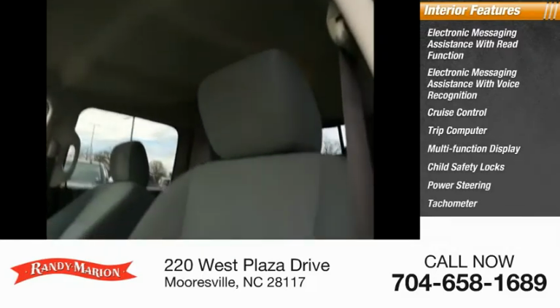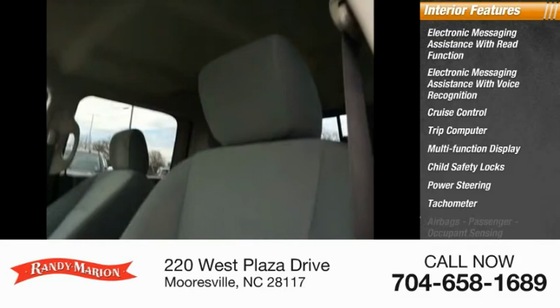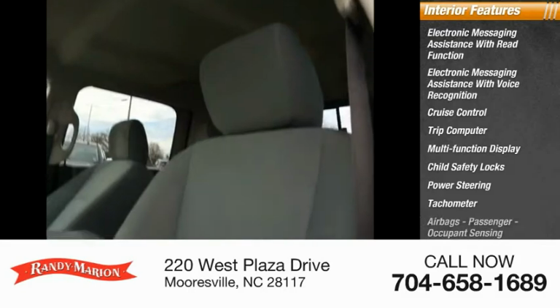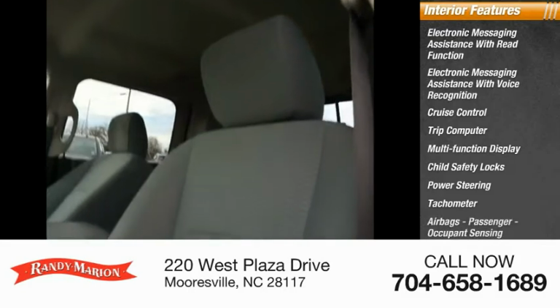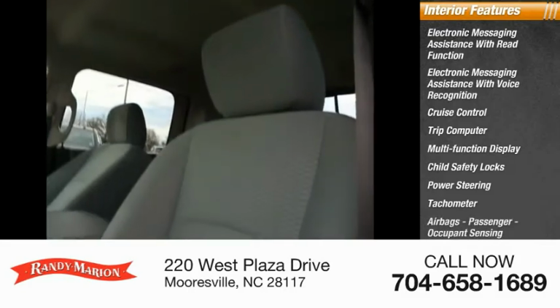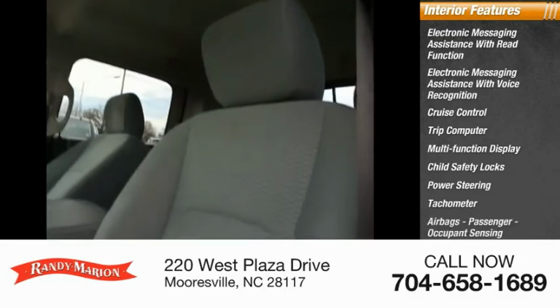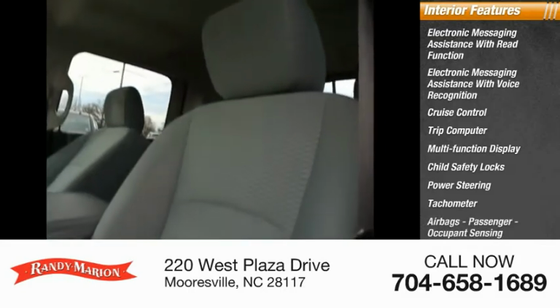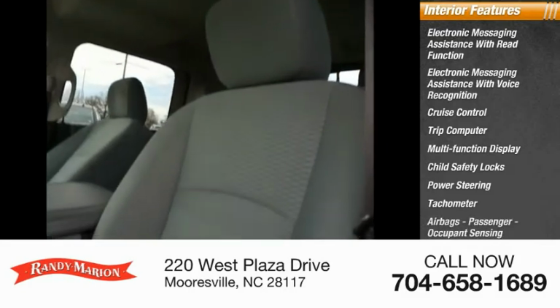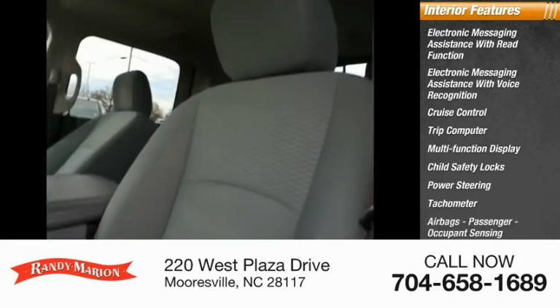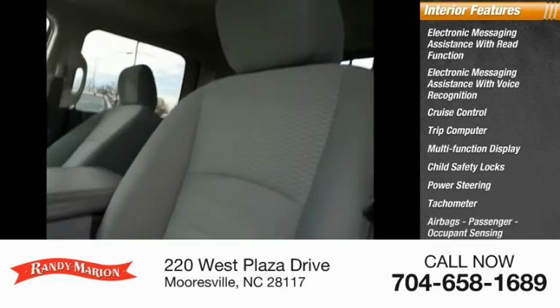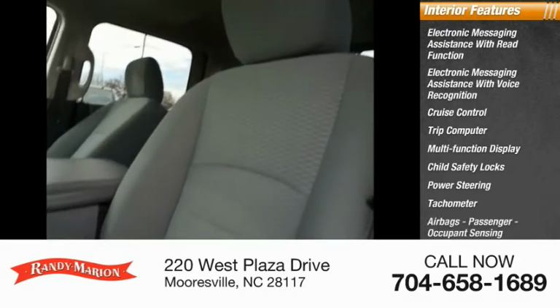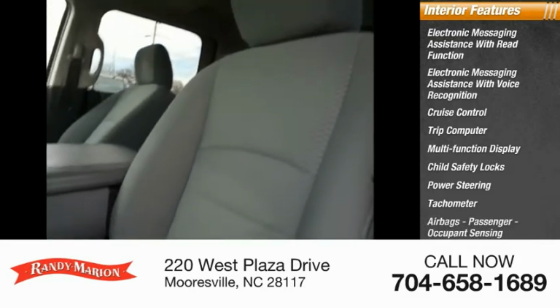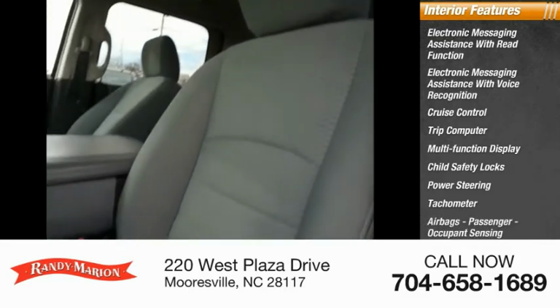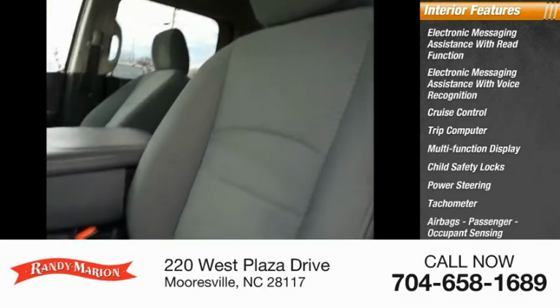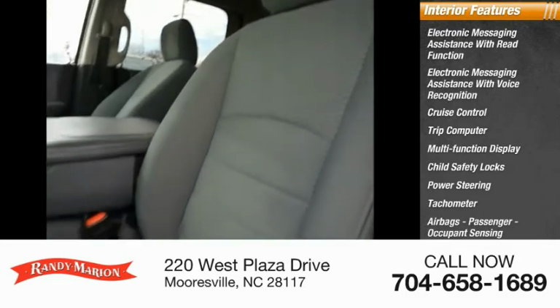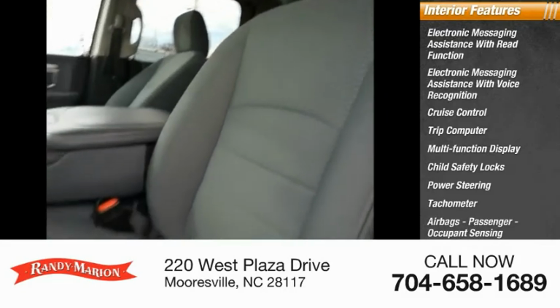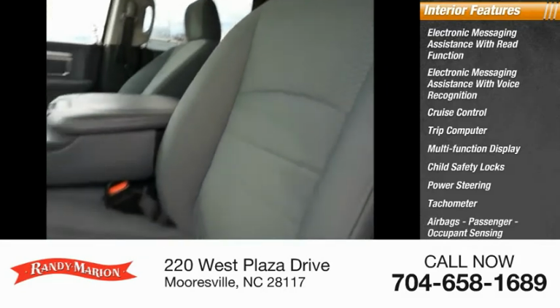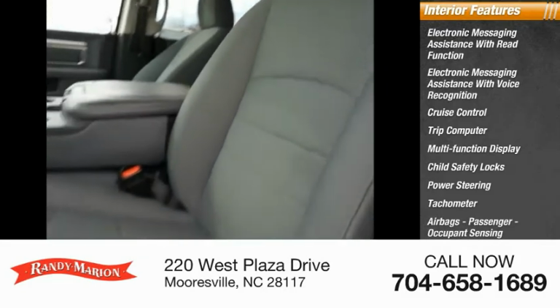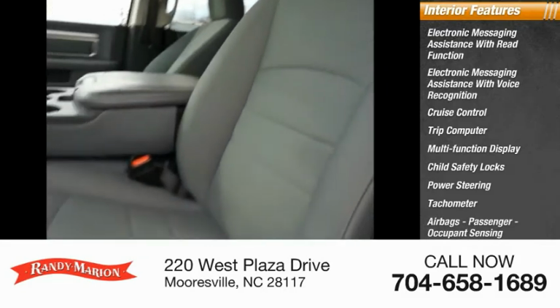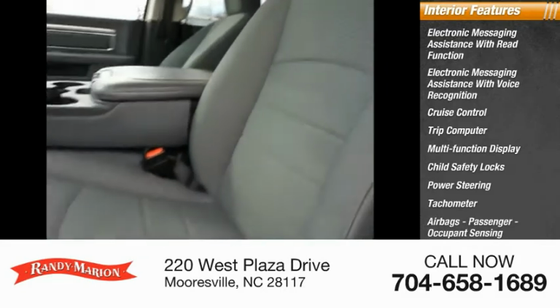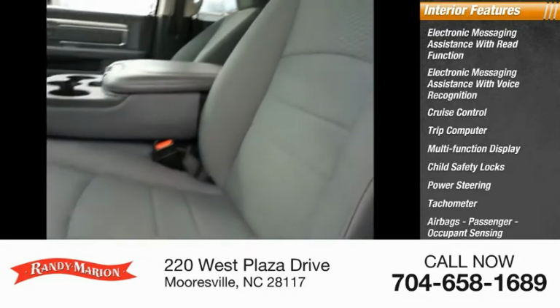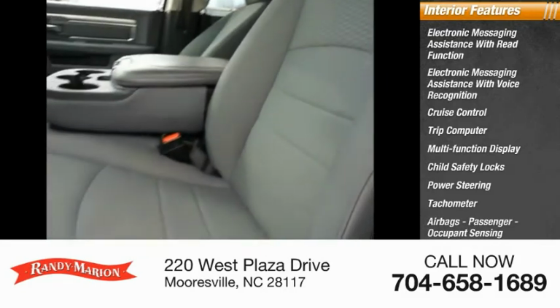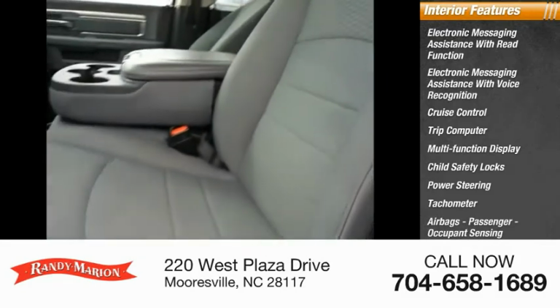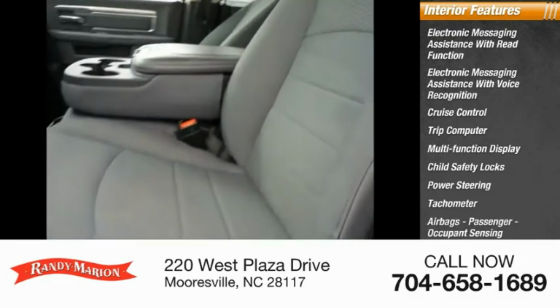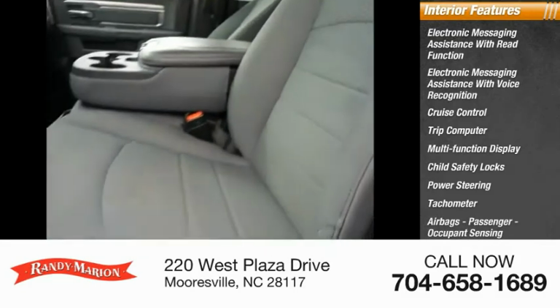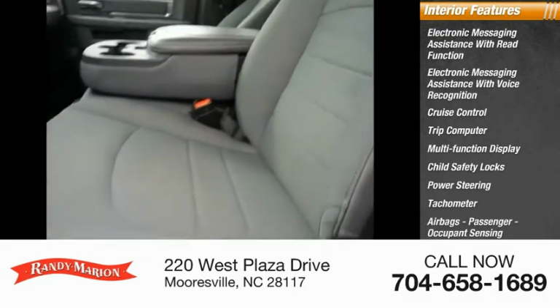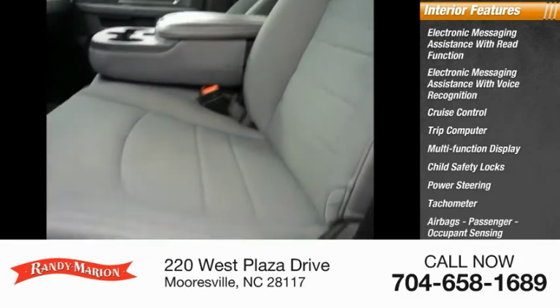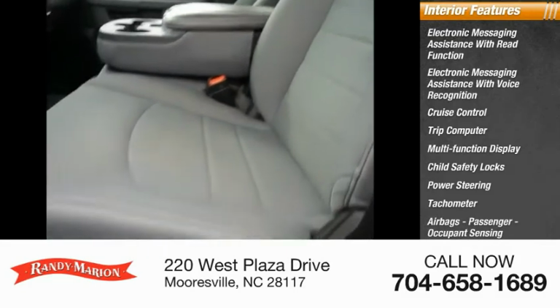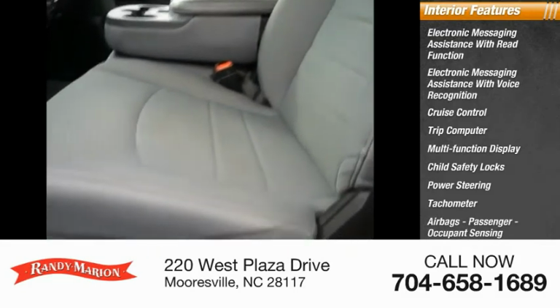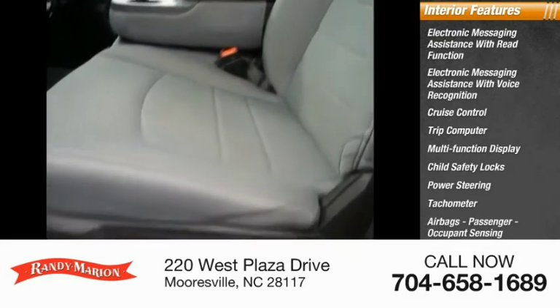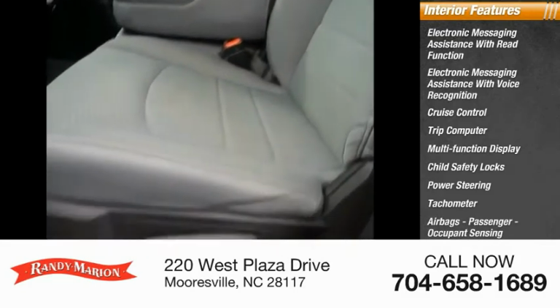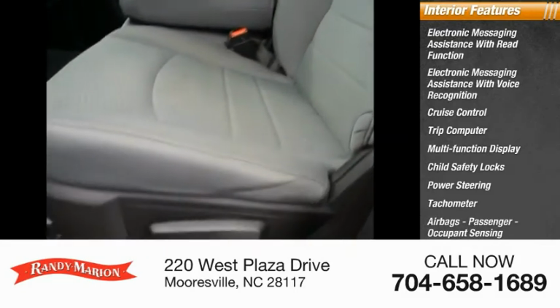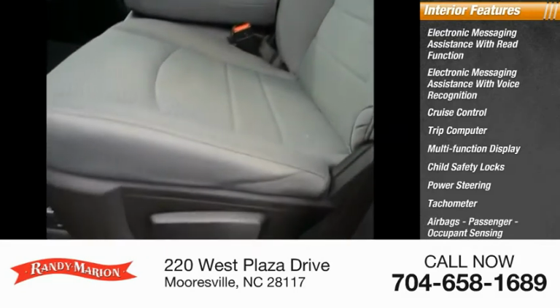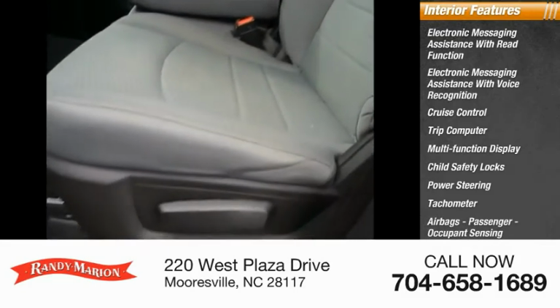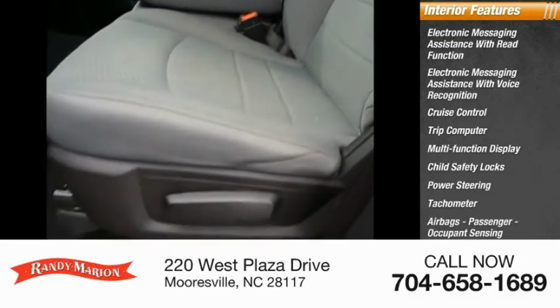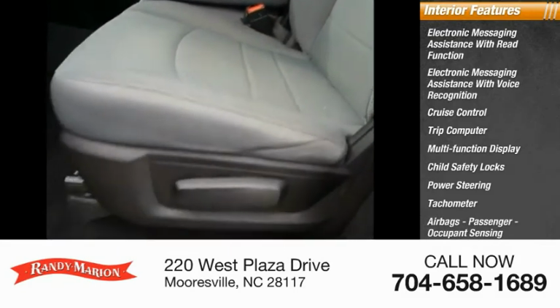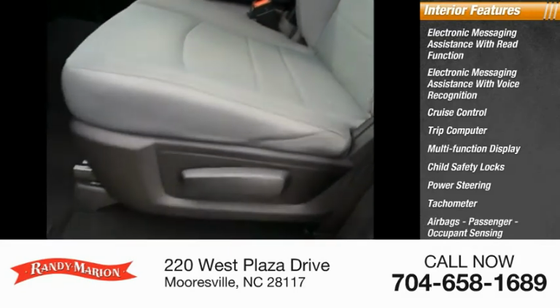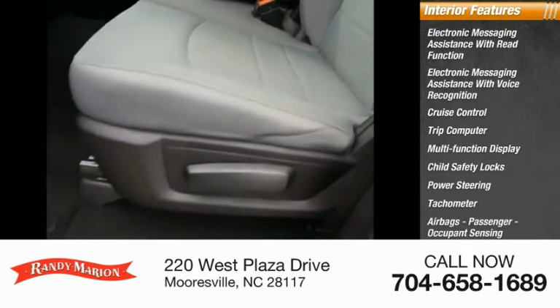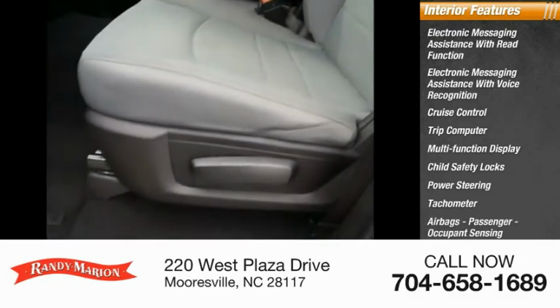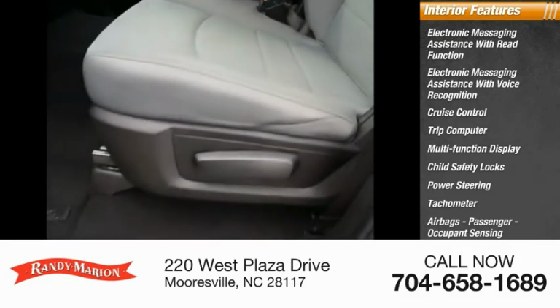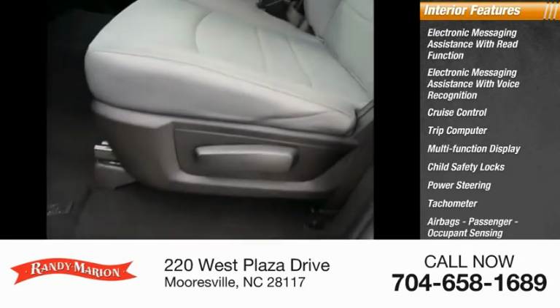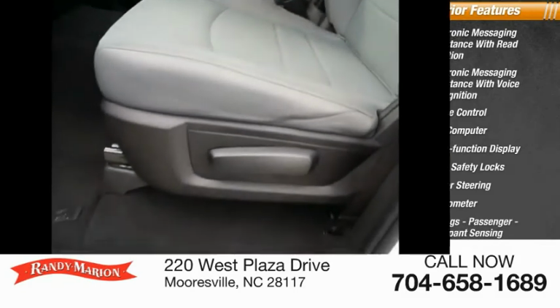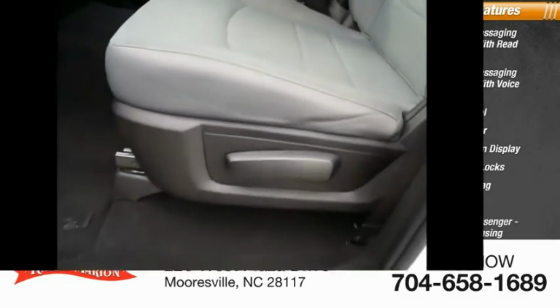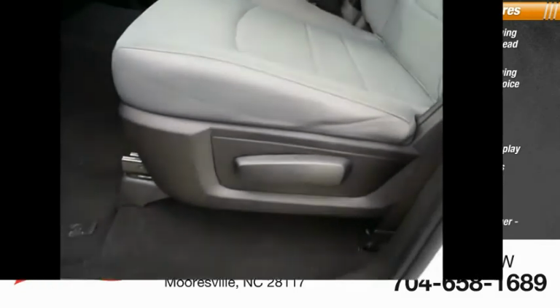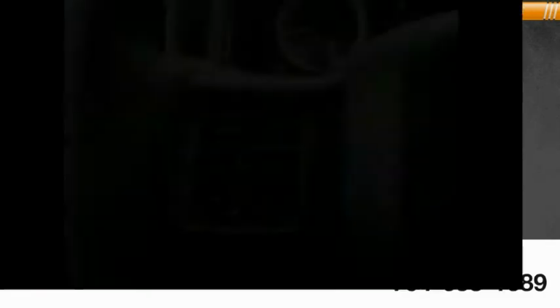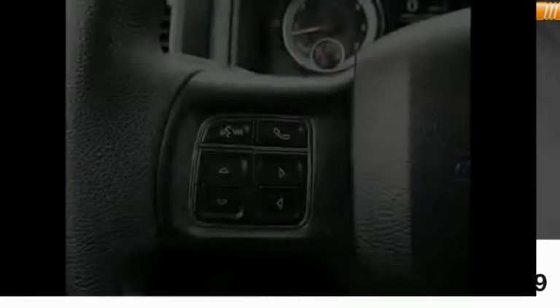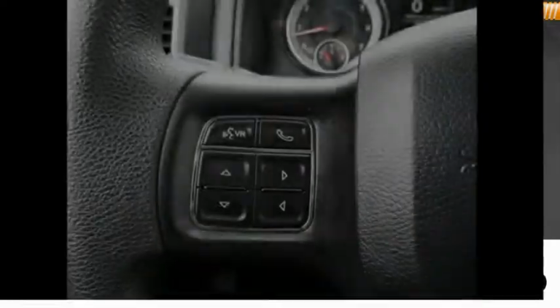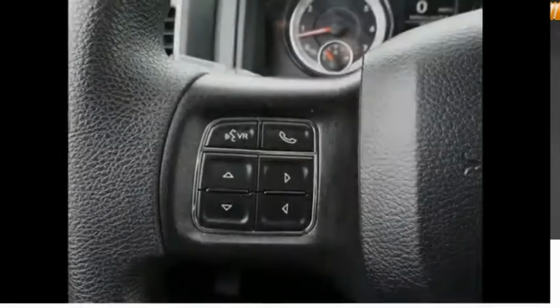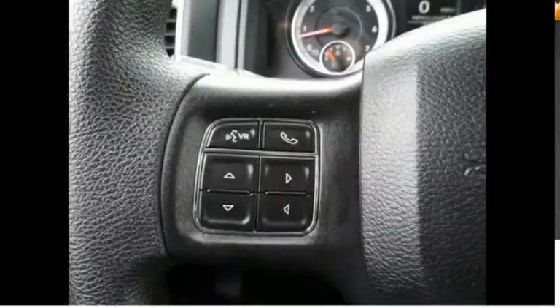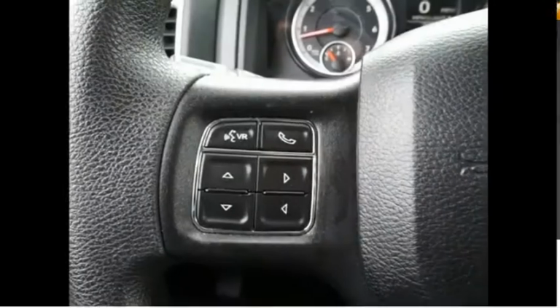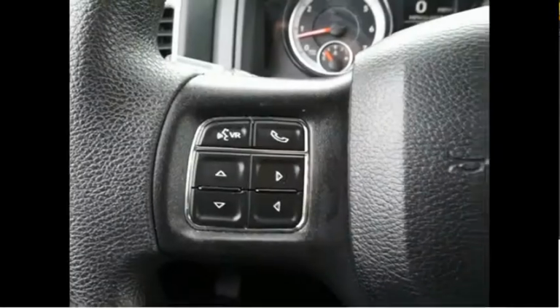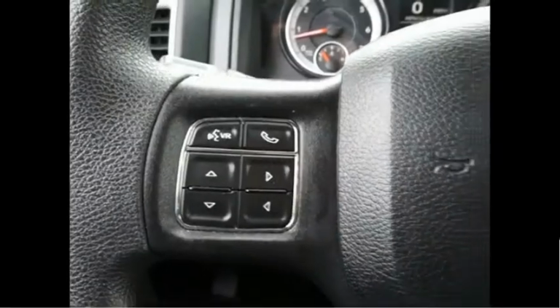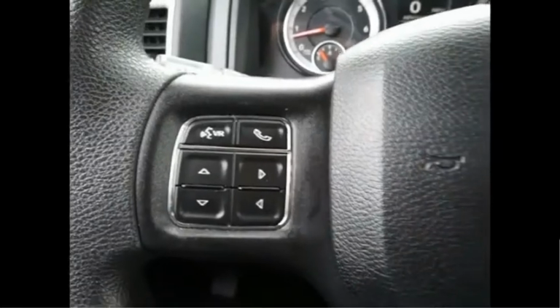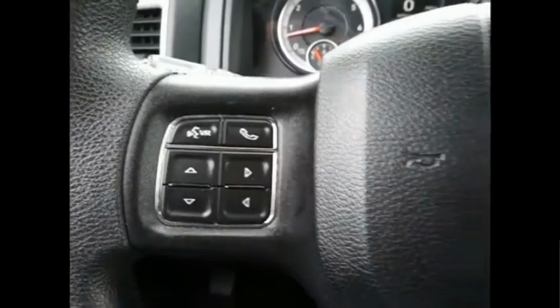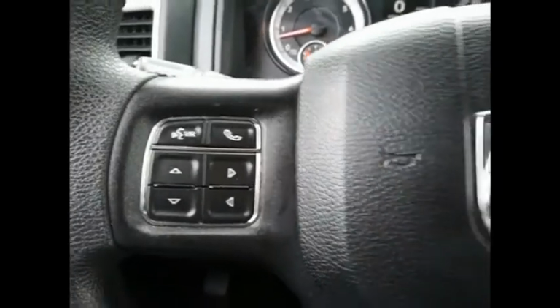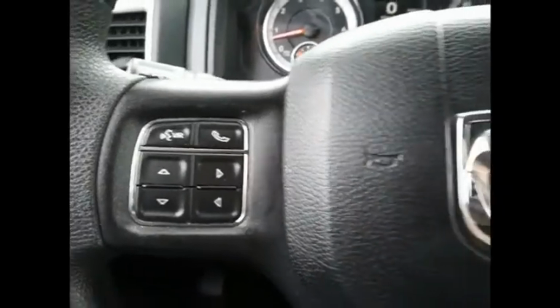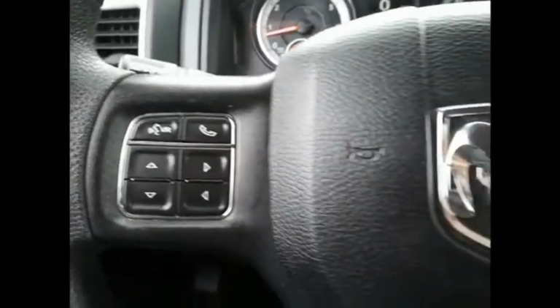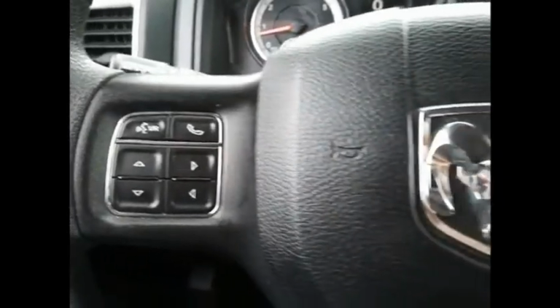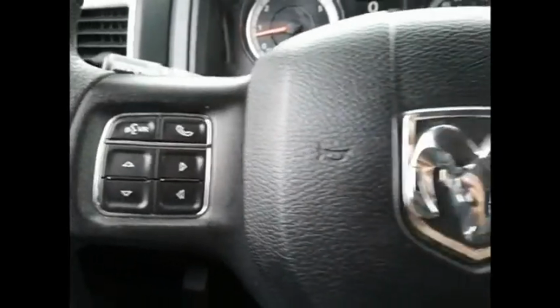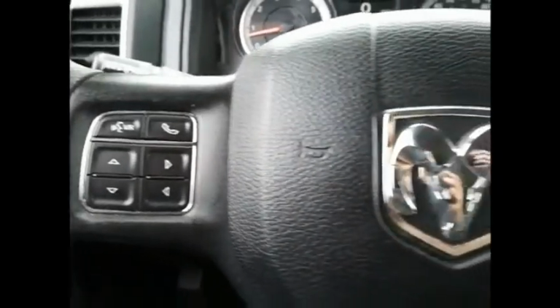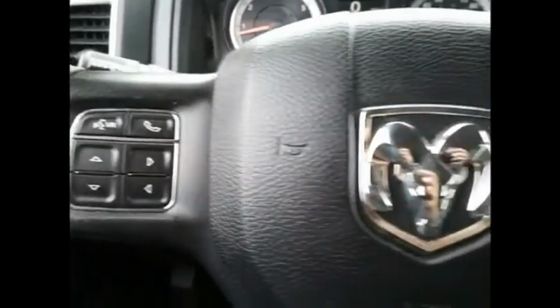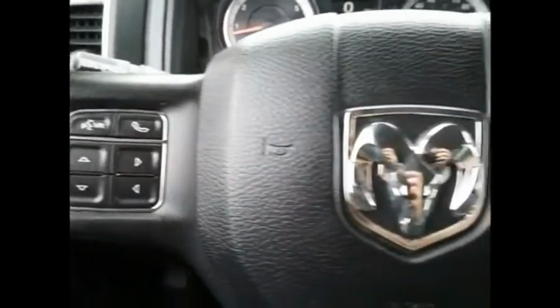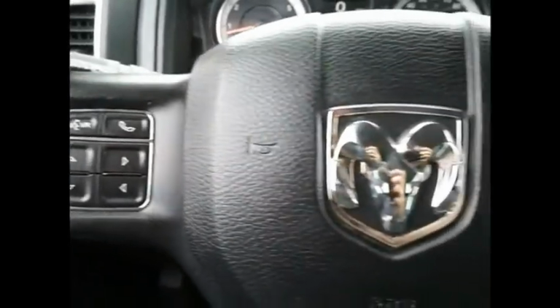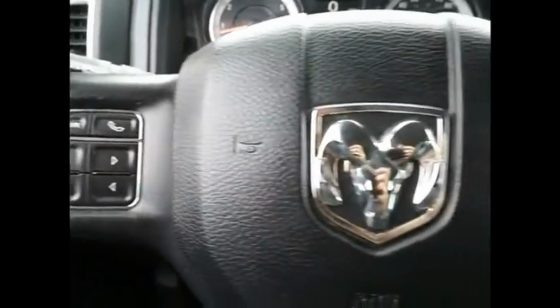Airbags, passenger occupant sensing deactivation, one-touch windows. Your new ride is just a phone call away.